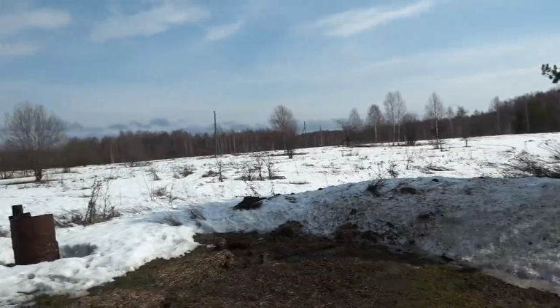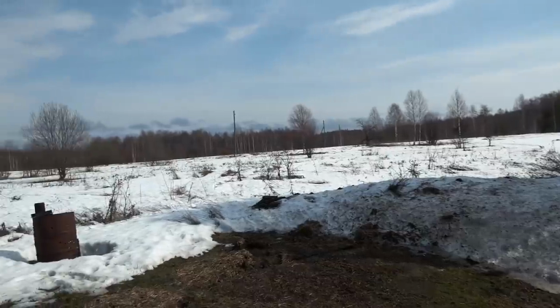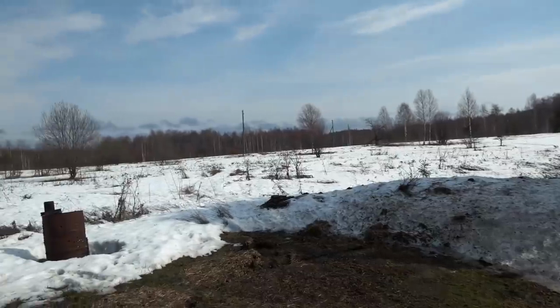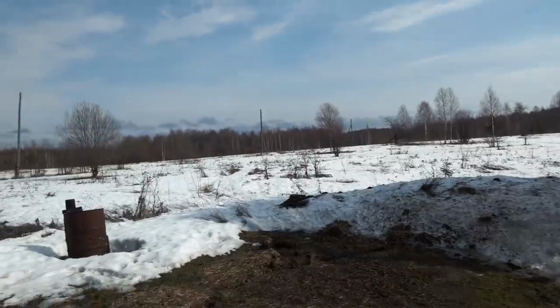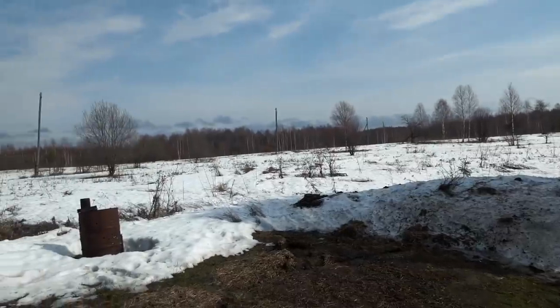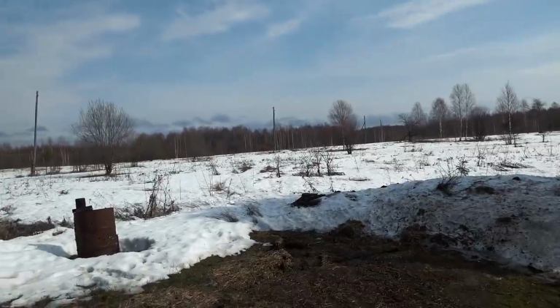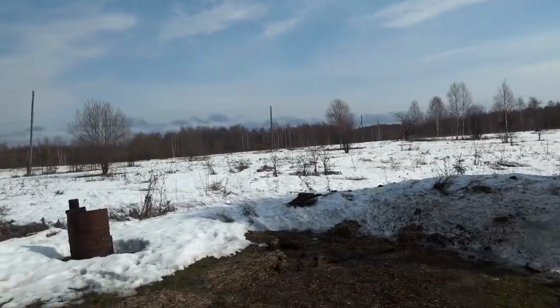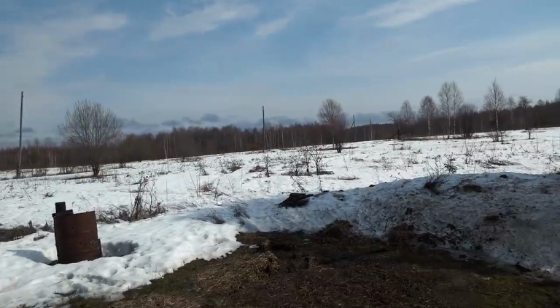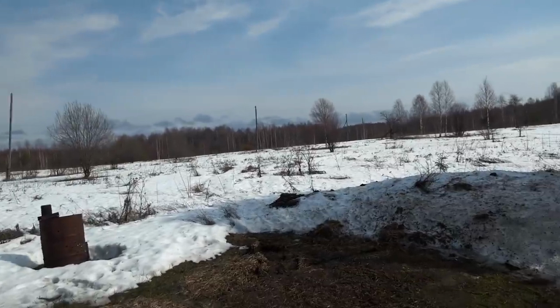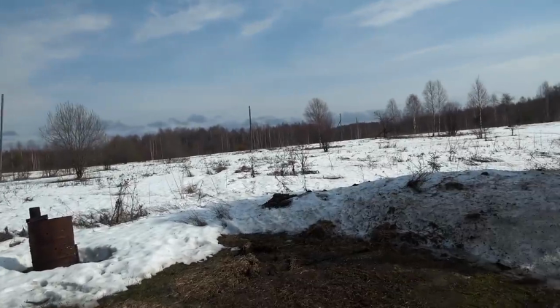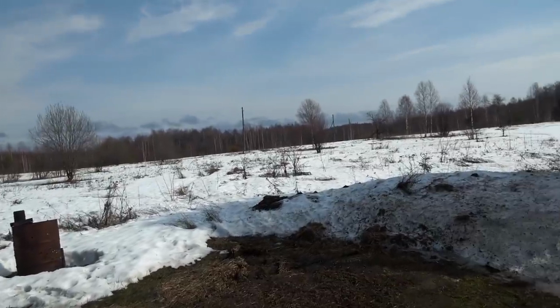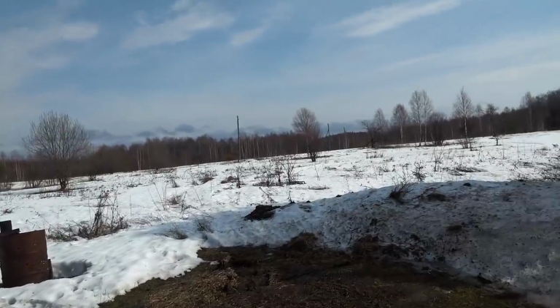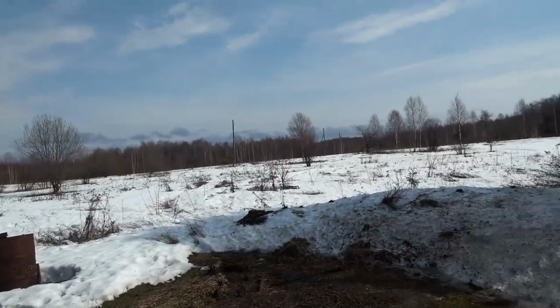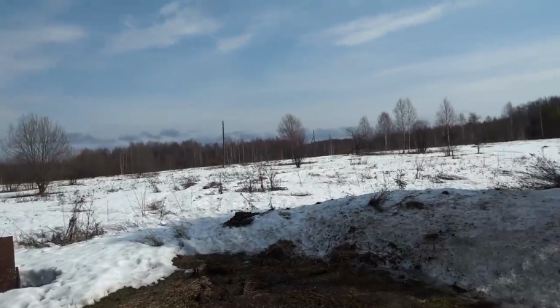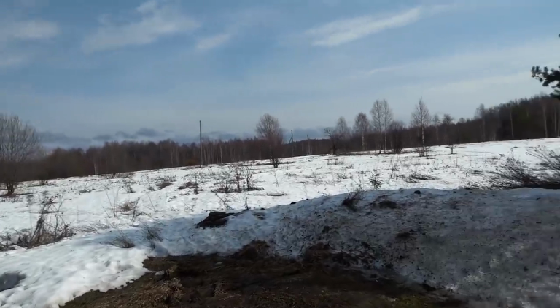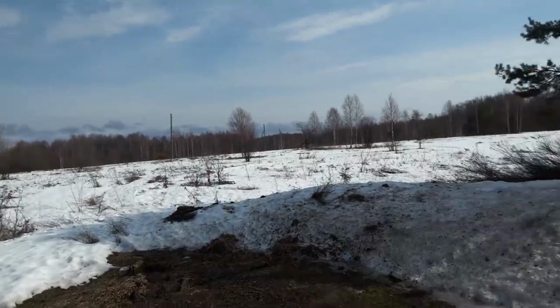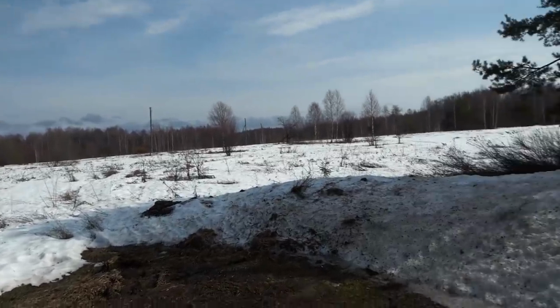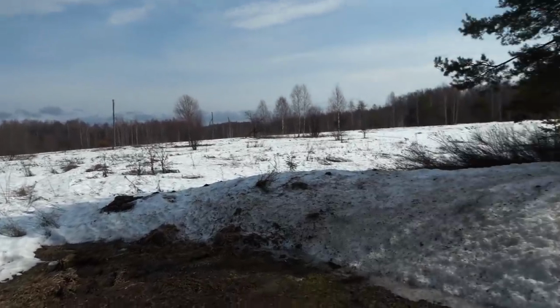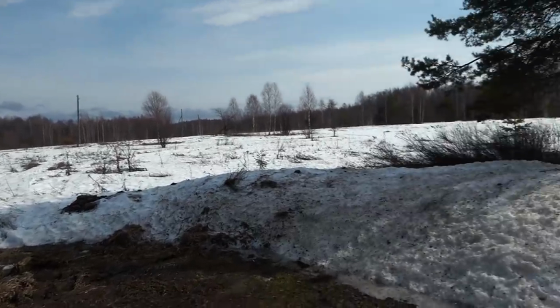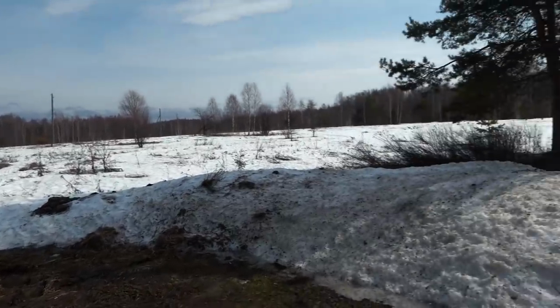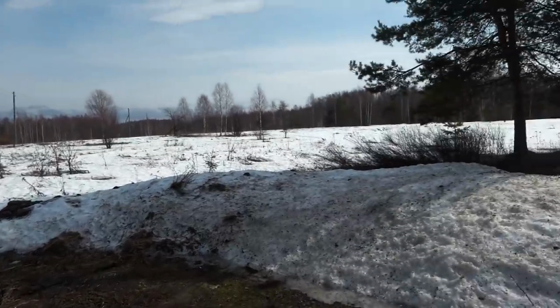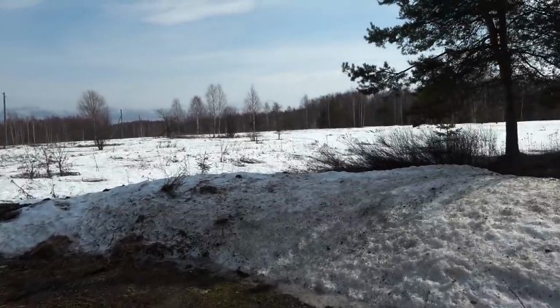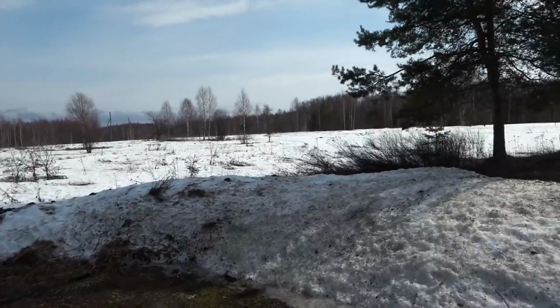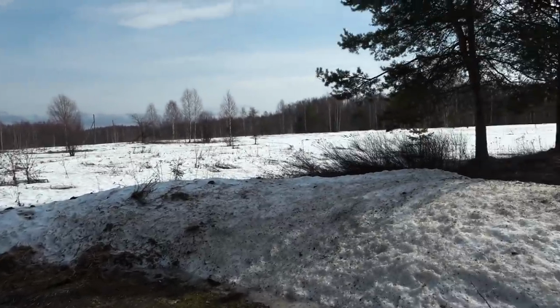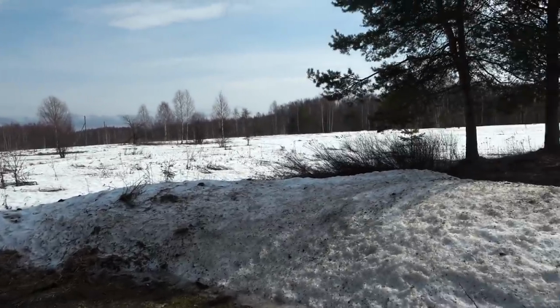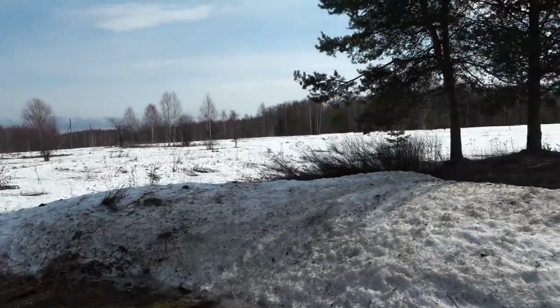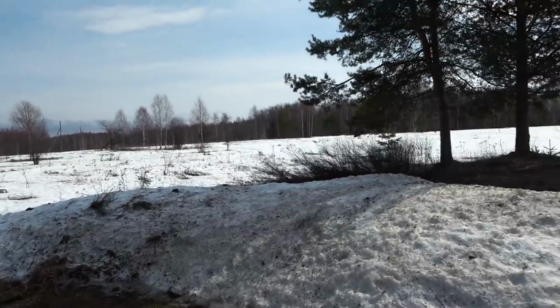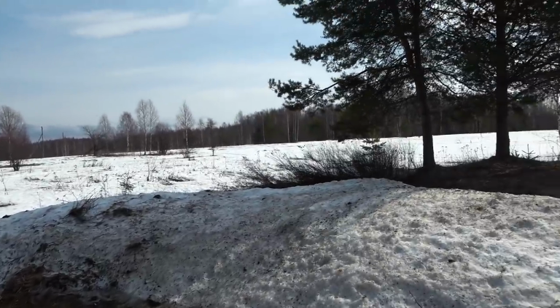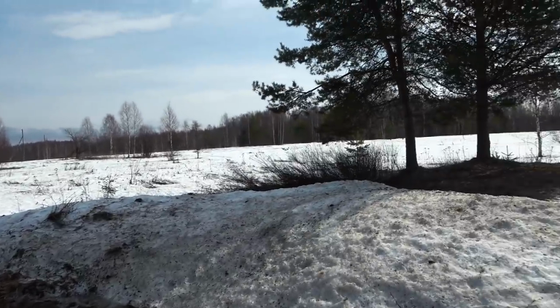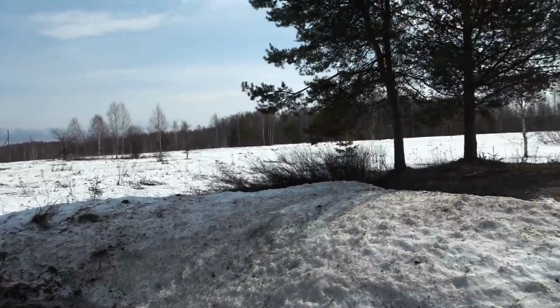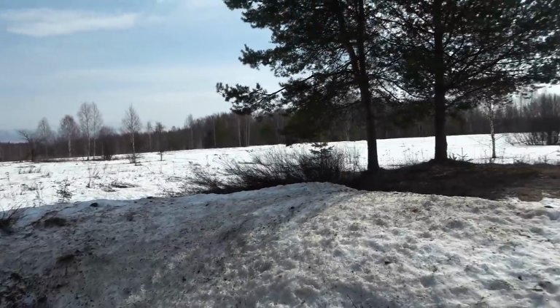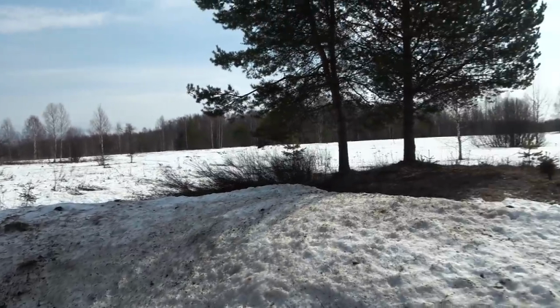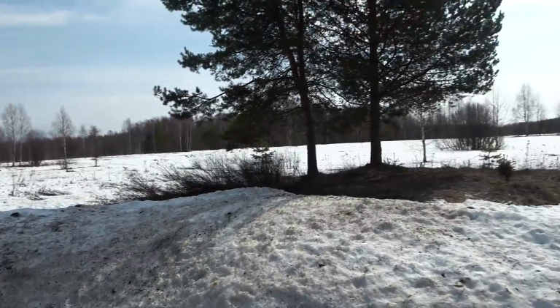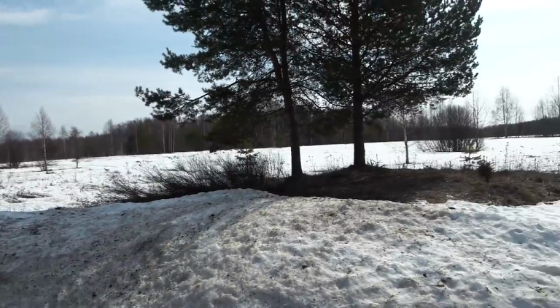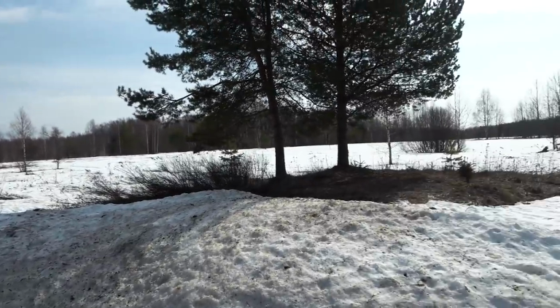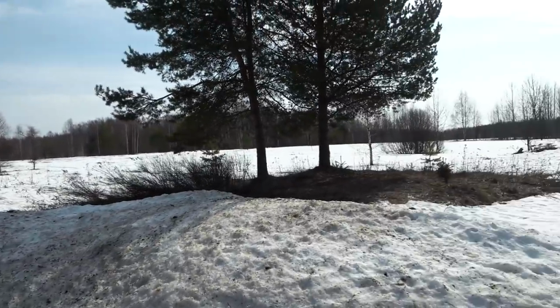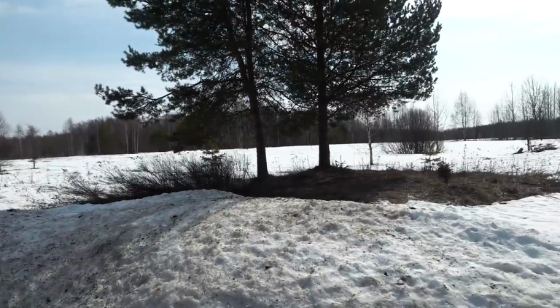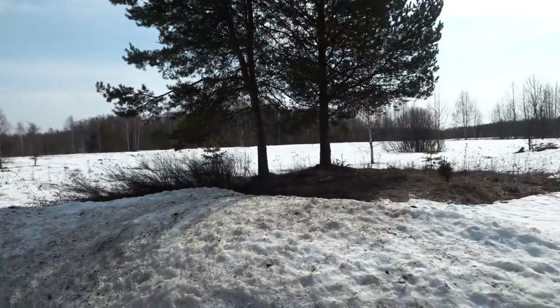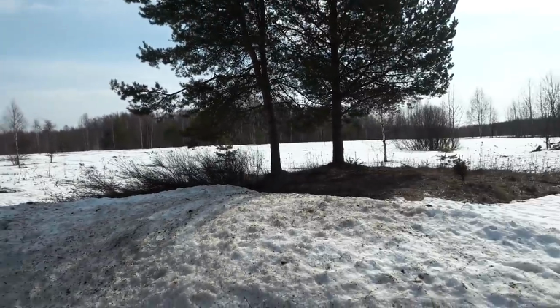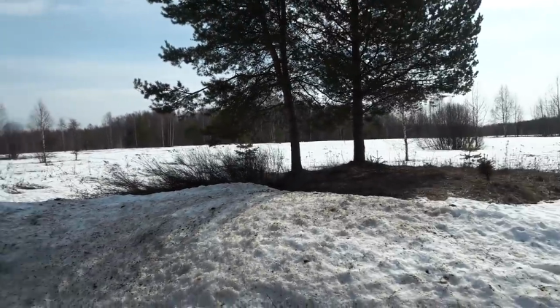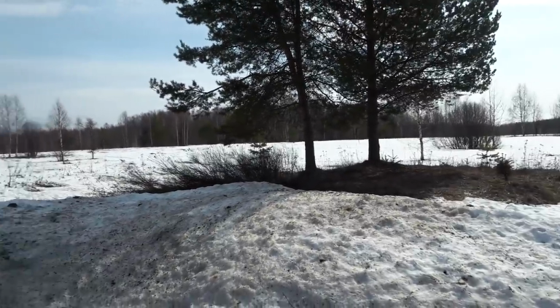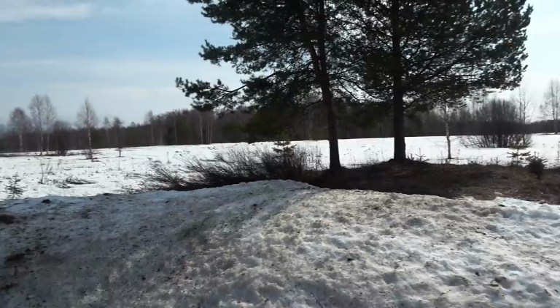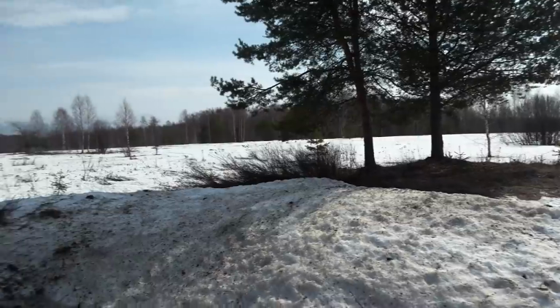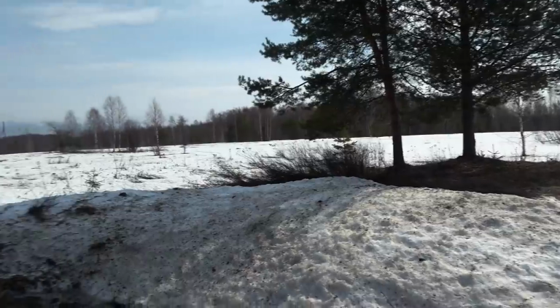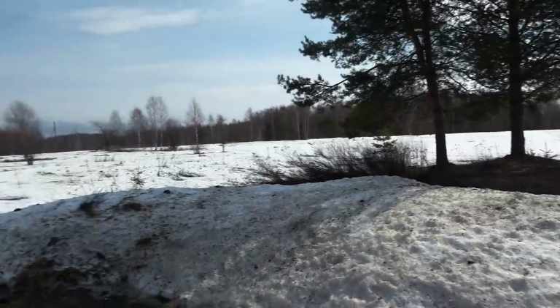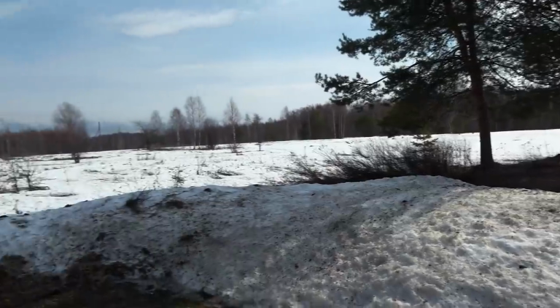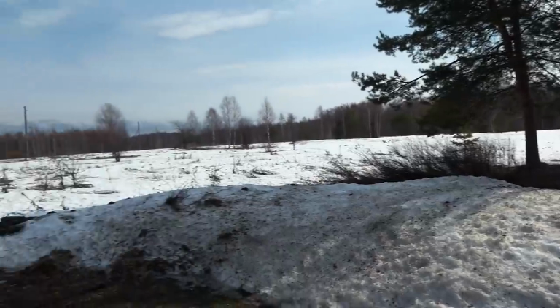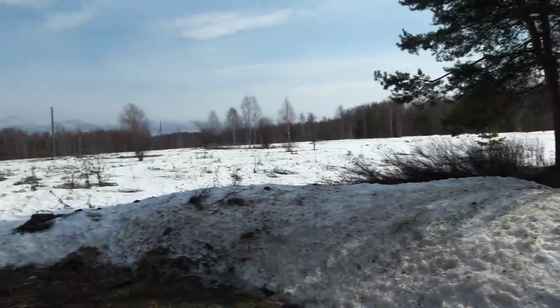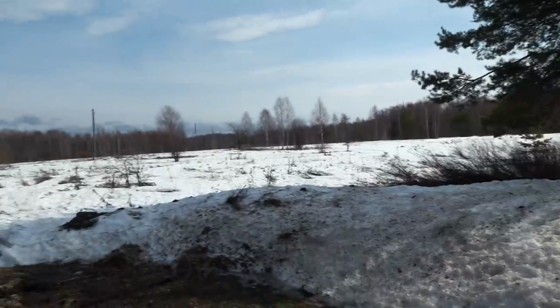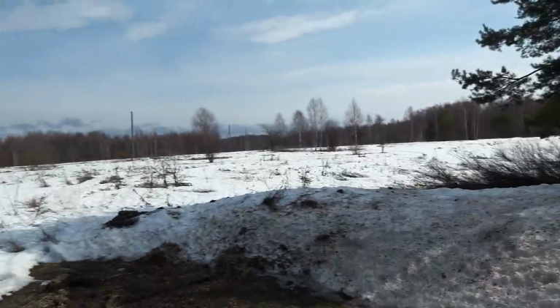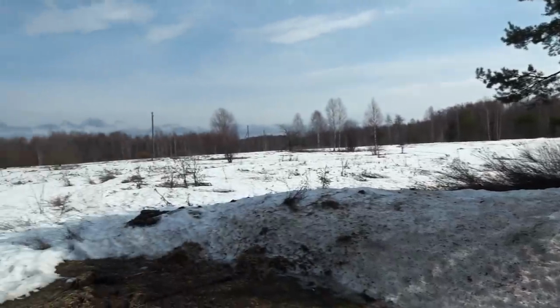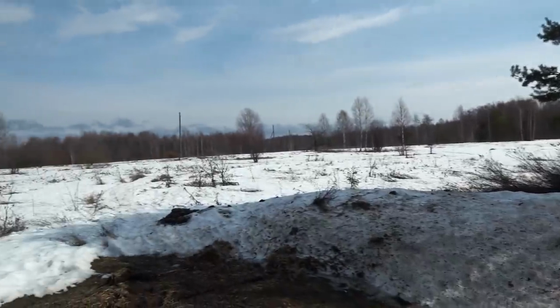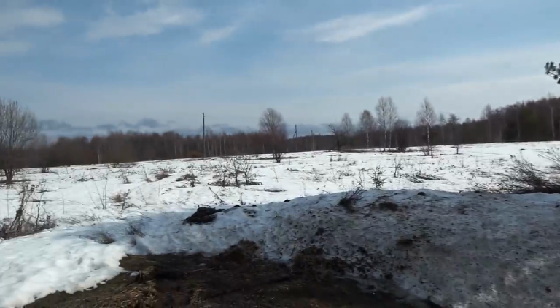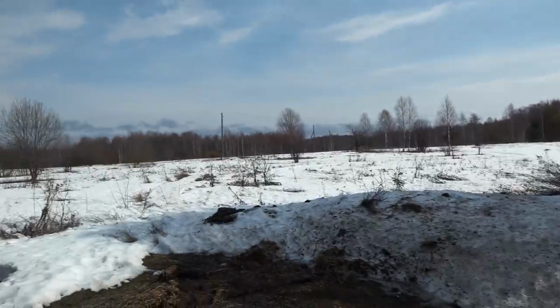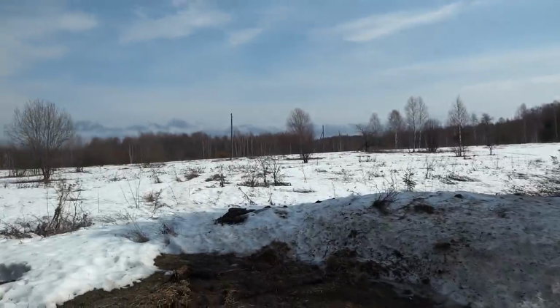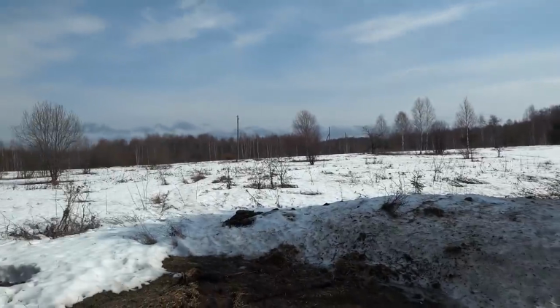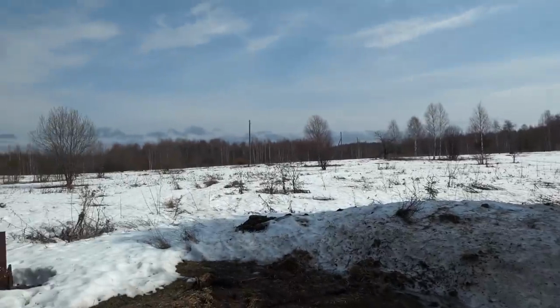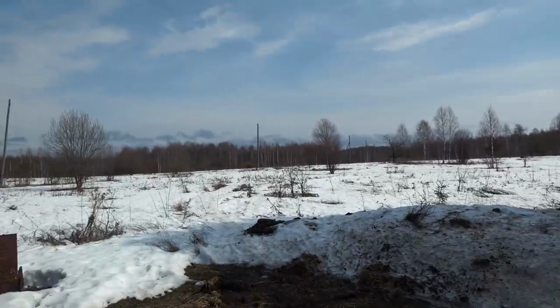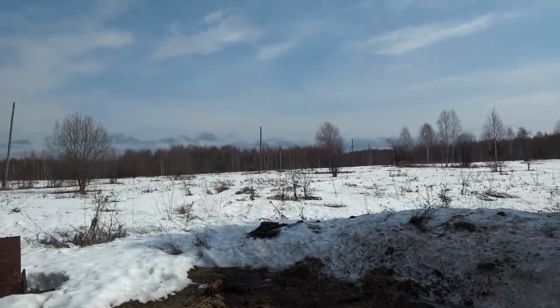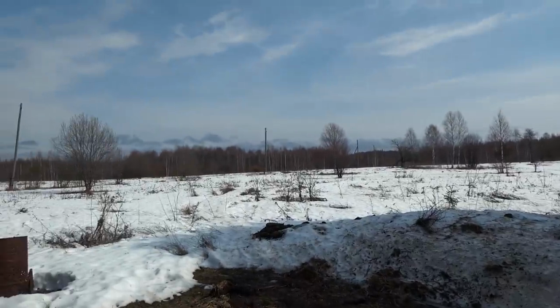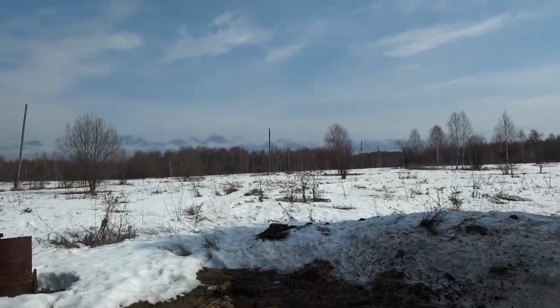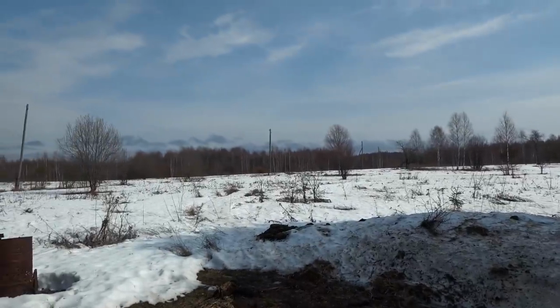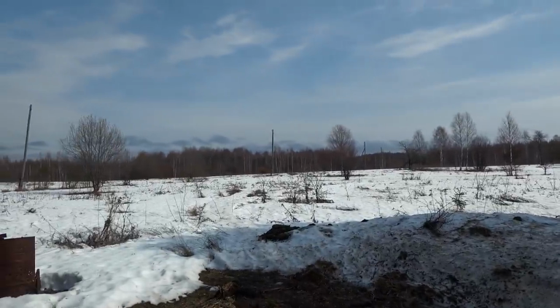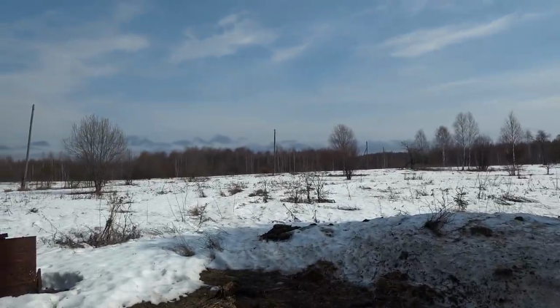As you can see the snow is not all gone — far from it actually. Well, it's not that deep any longer.